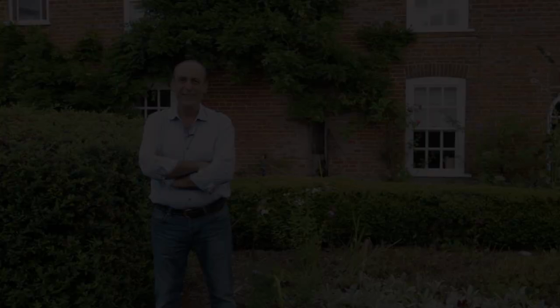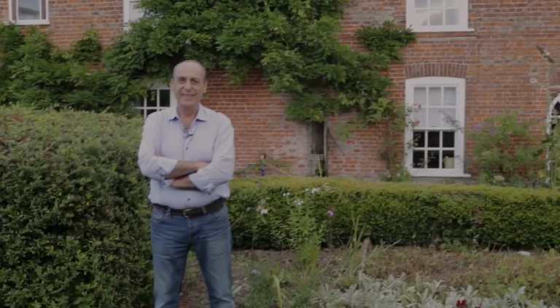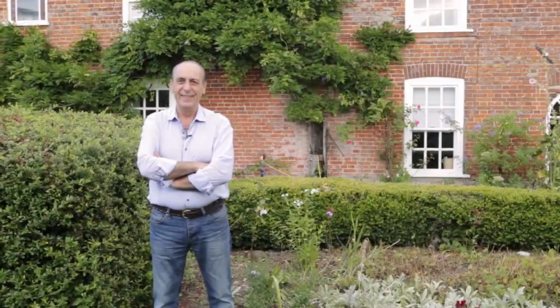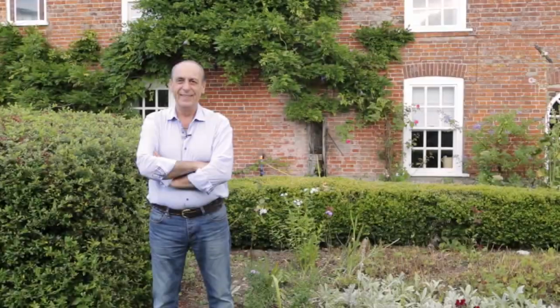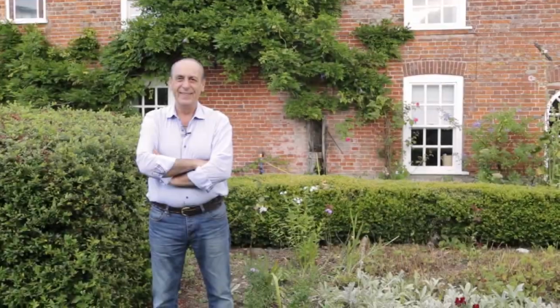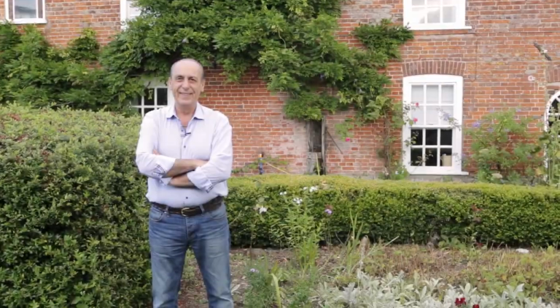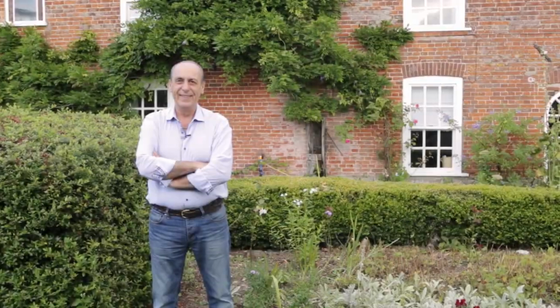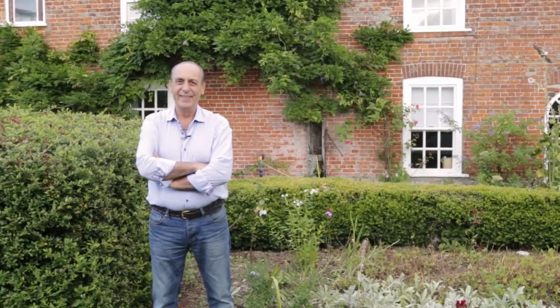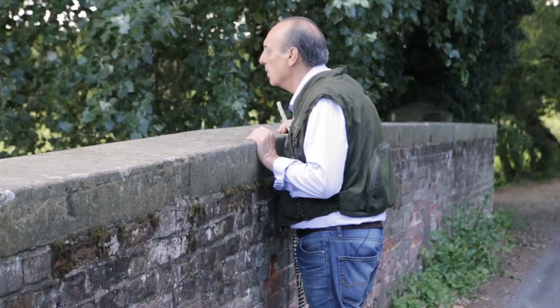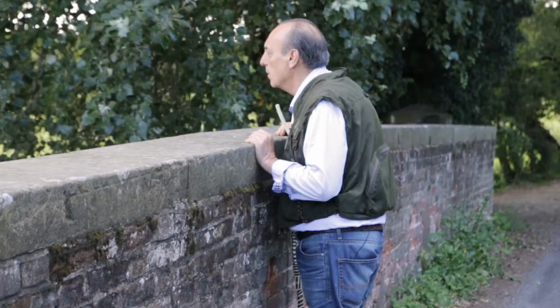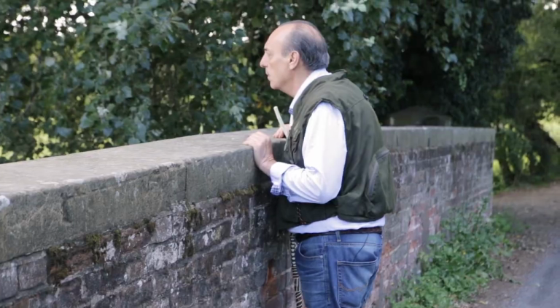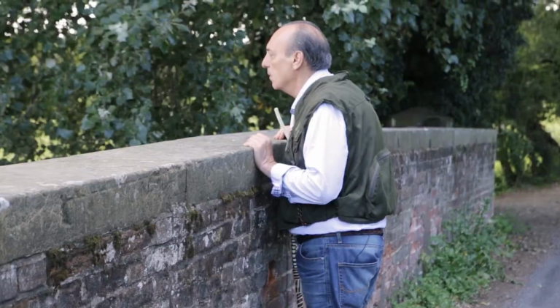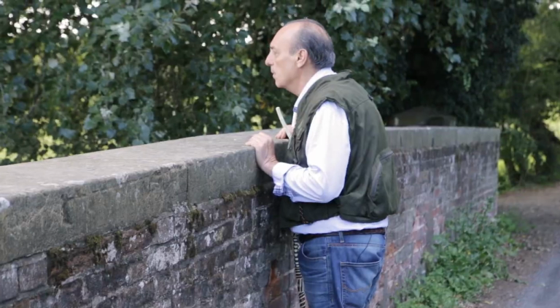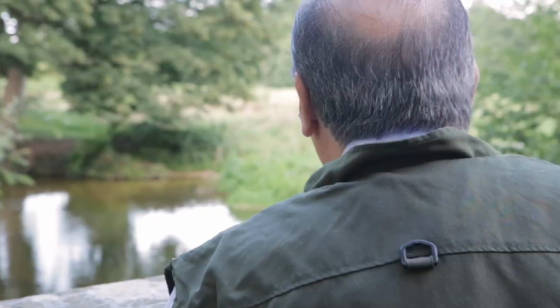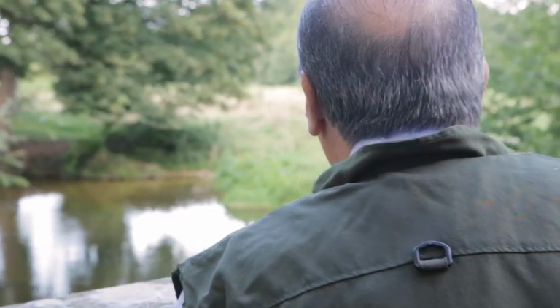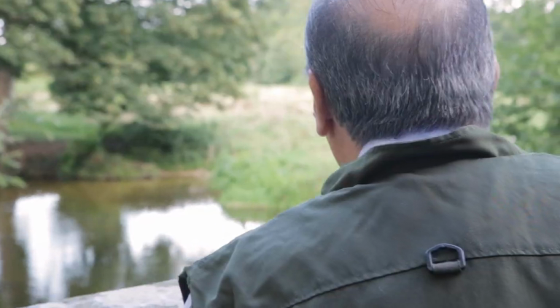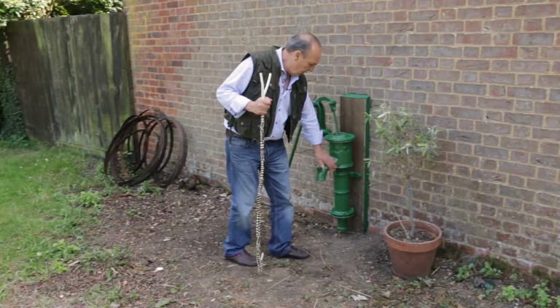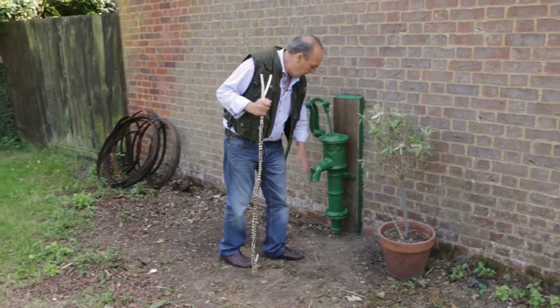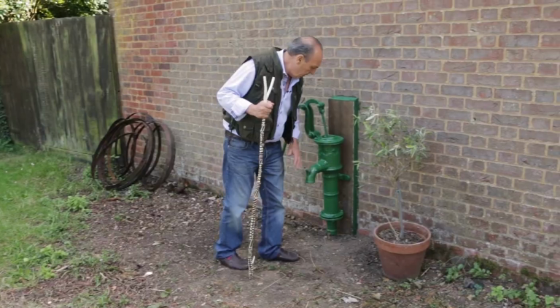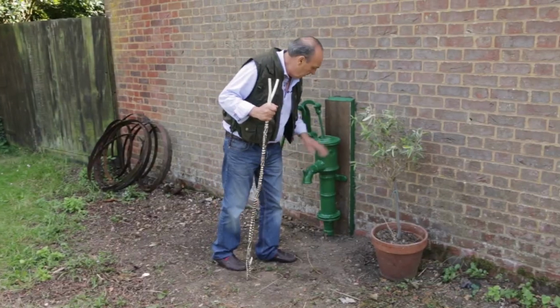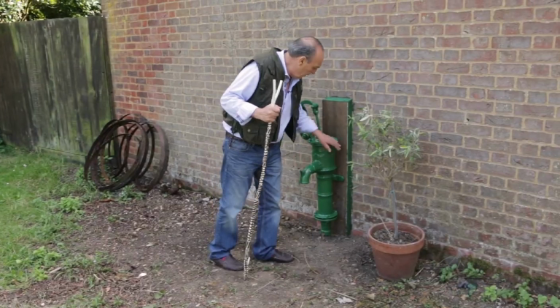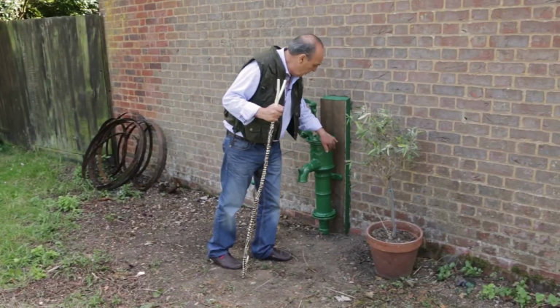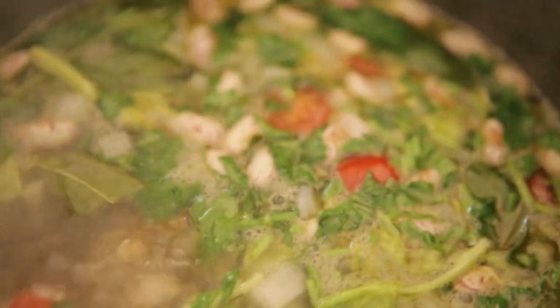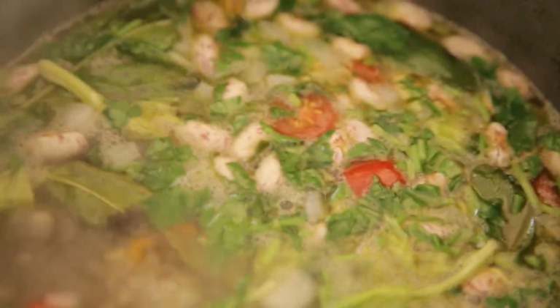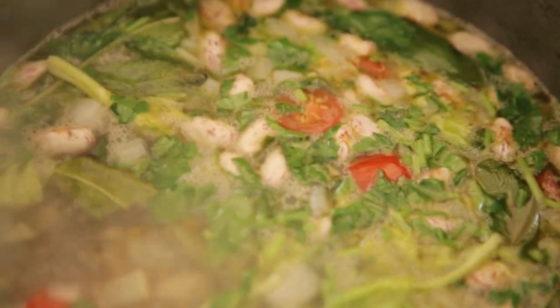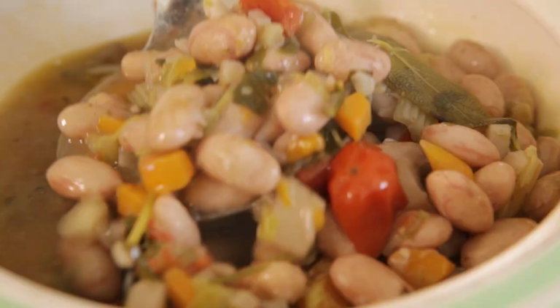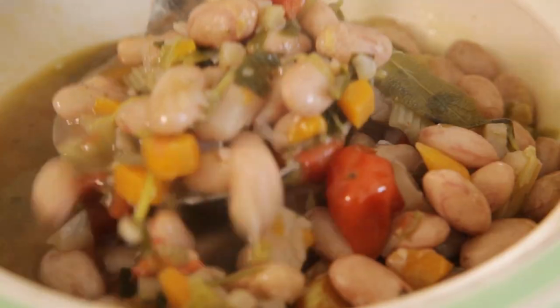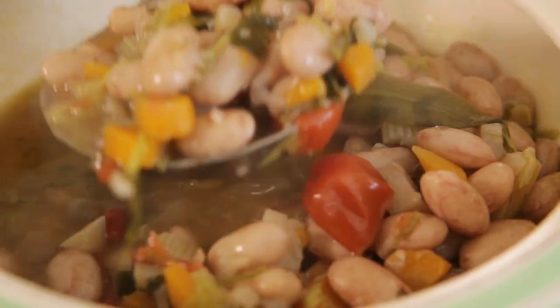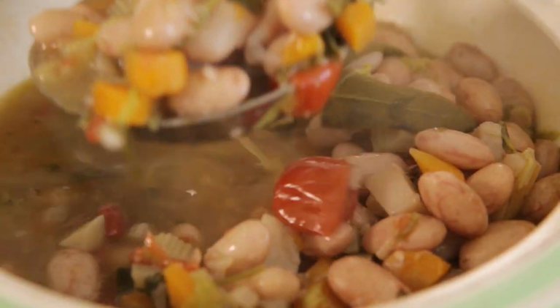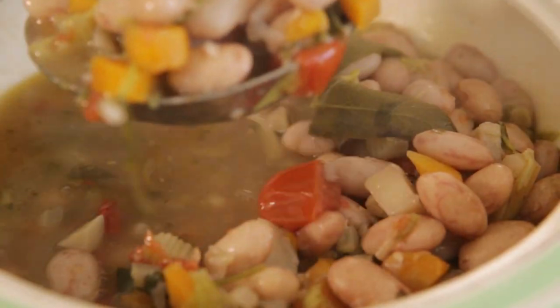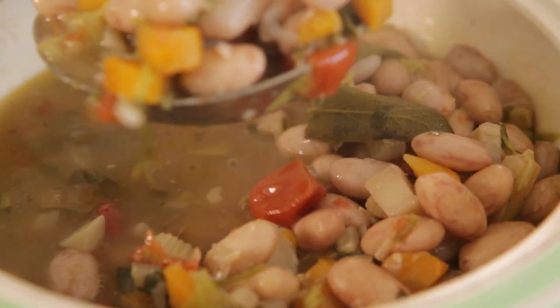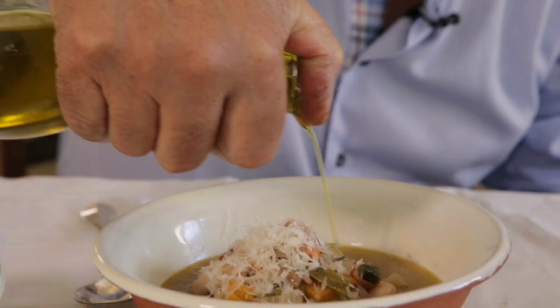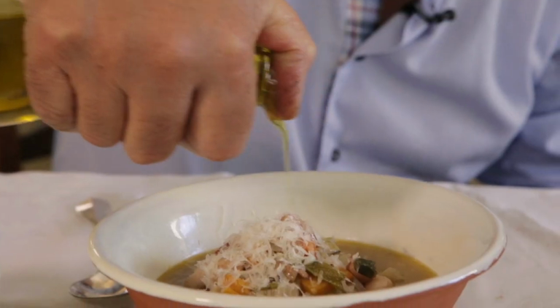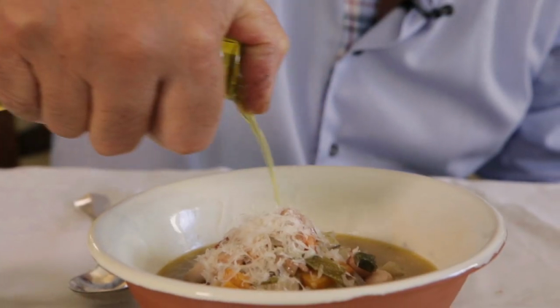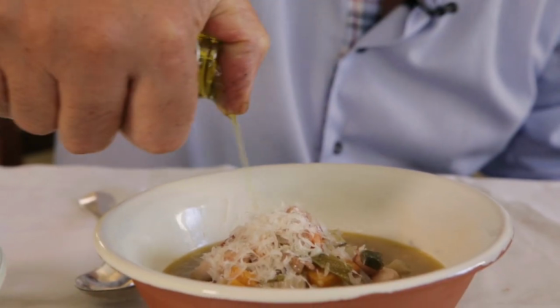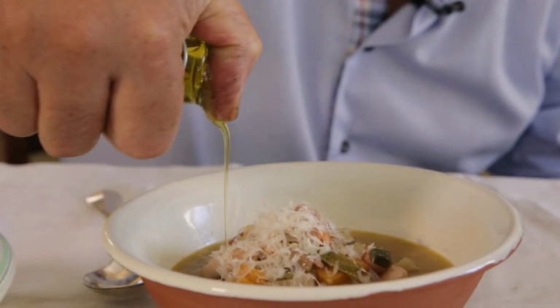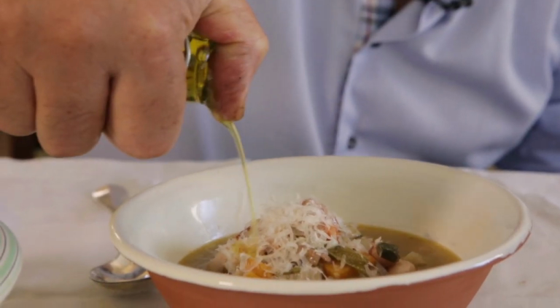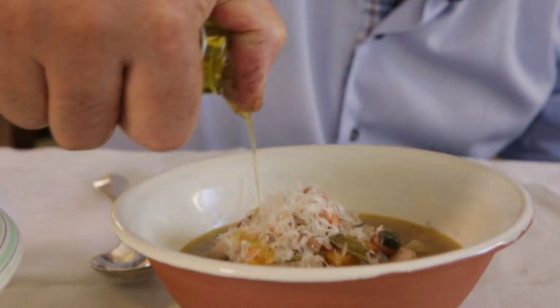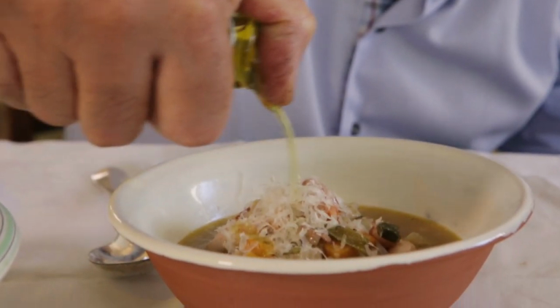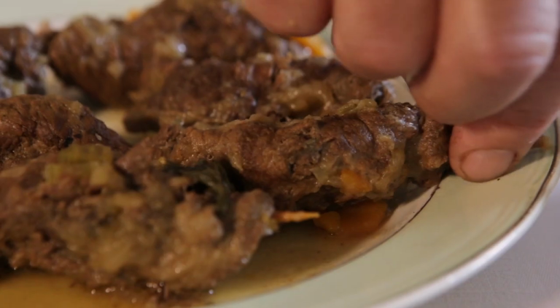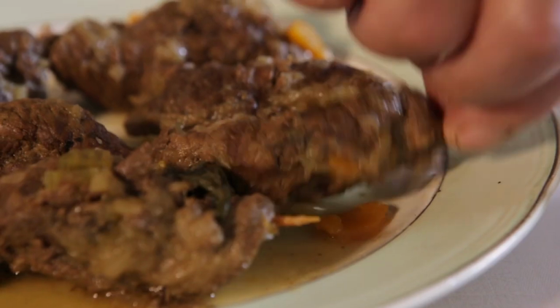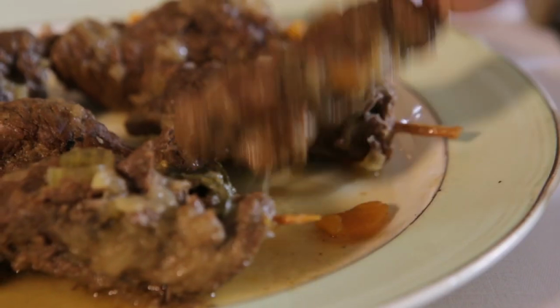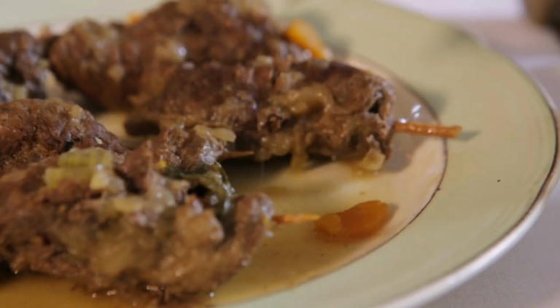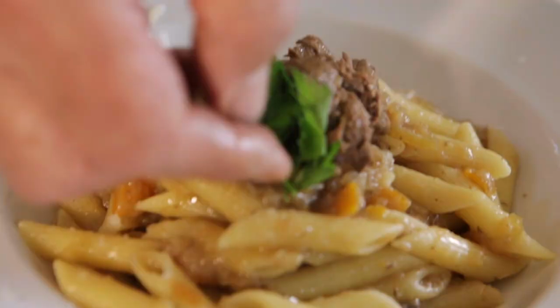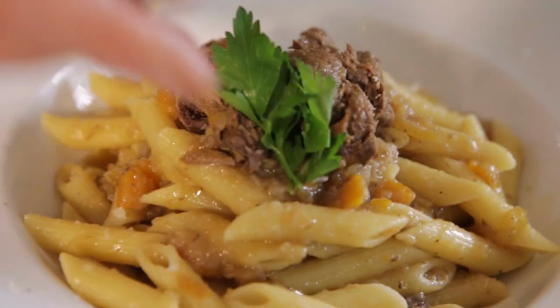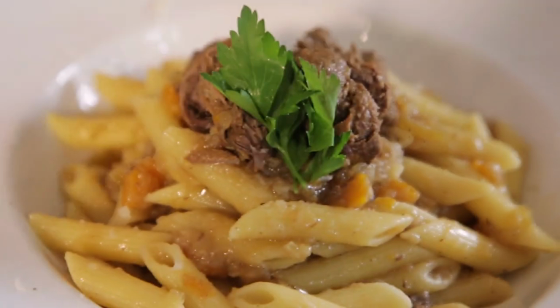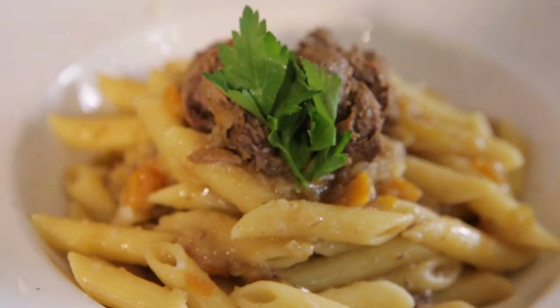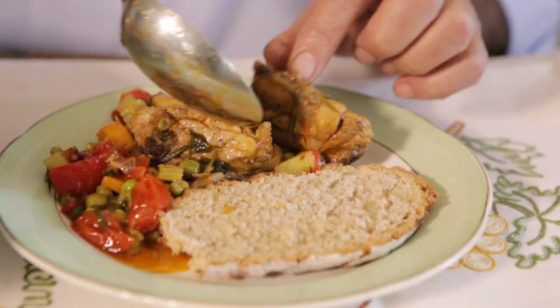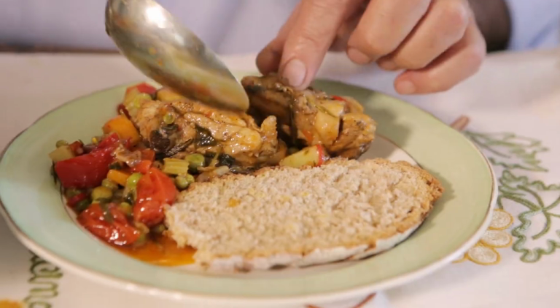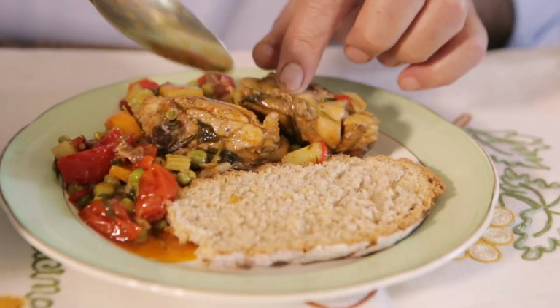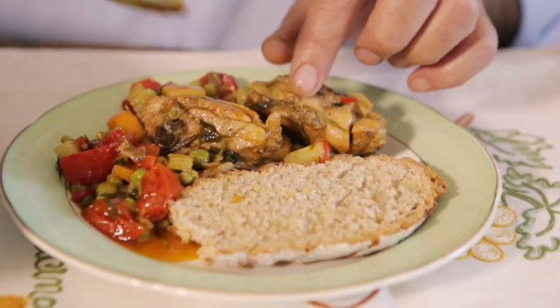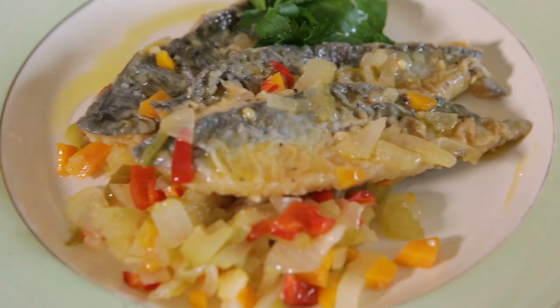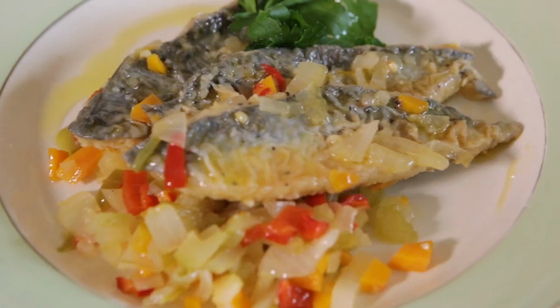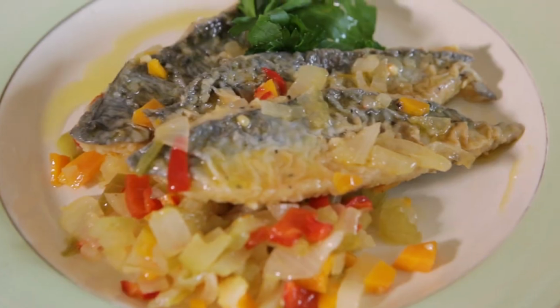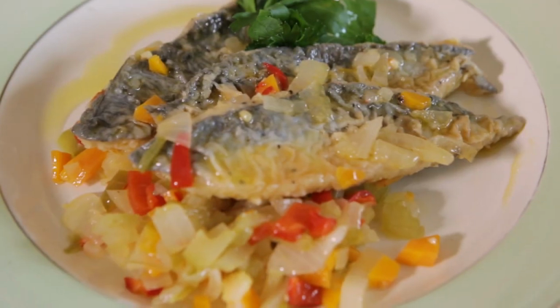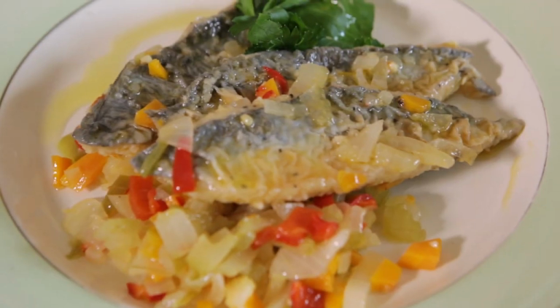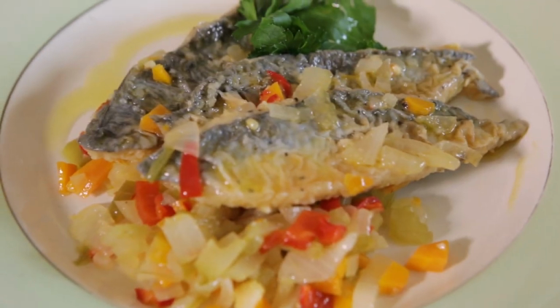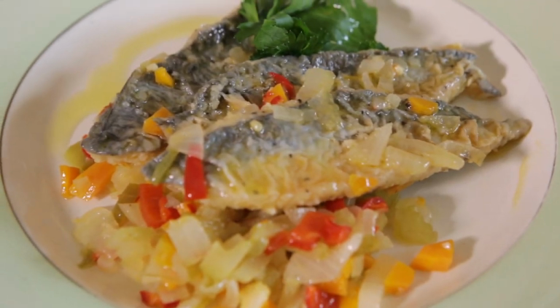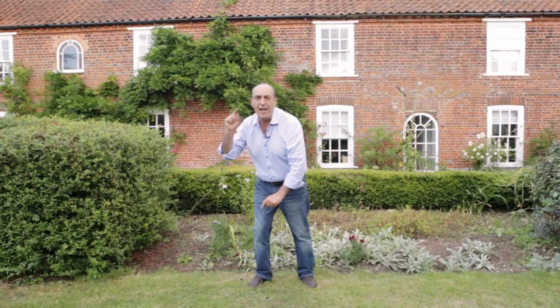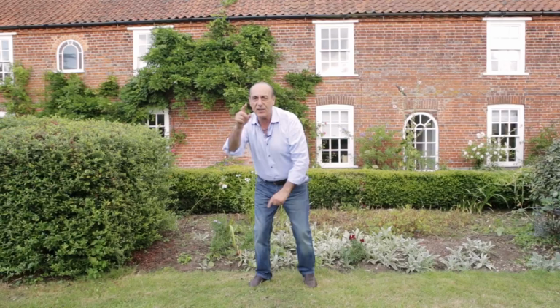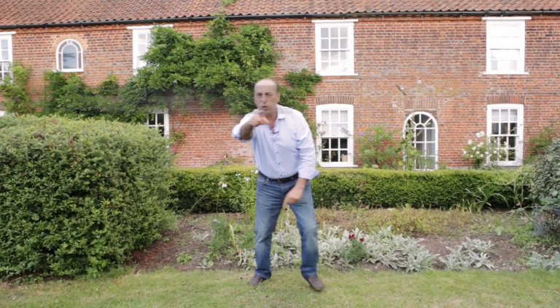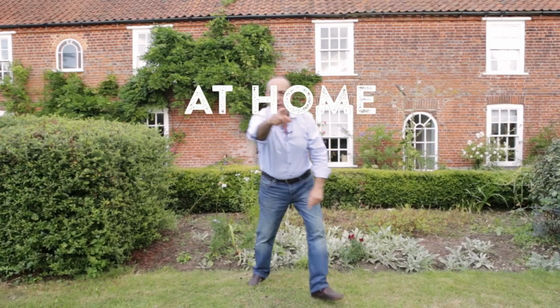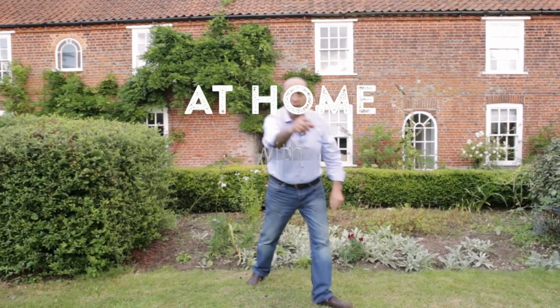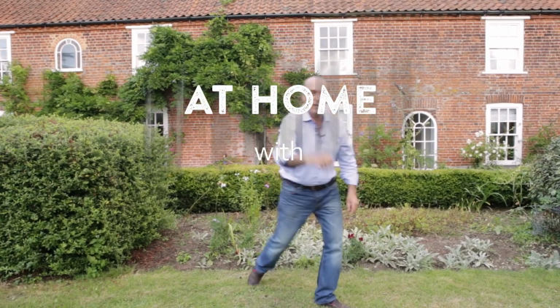This is my home and I'm going to show you how to cook a fantastic home cooking dish. You will love it — yes, let's do it.